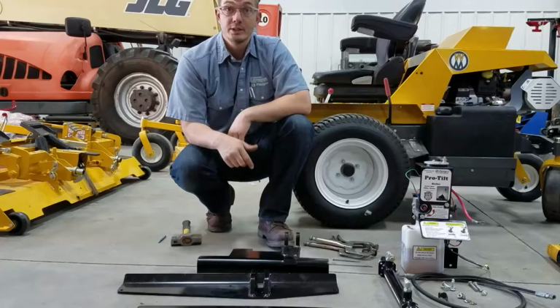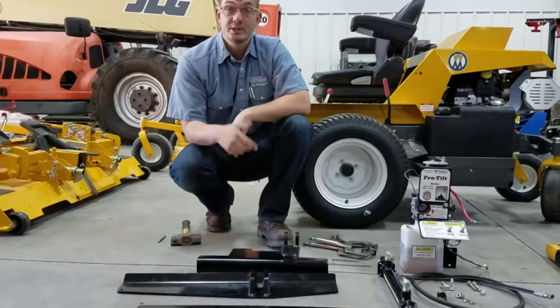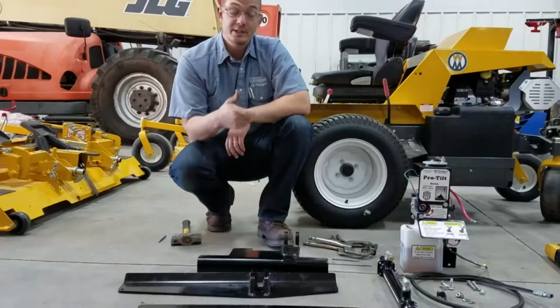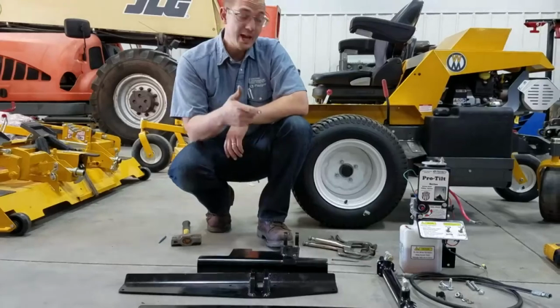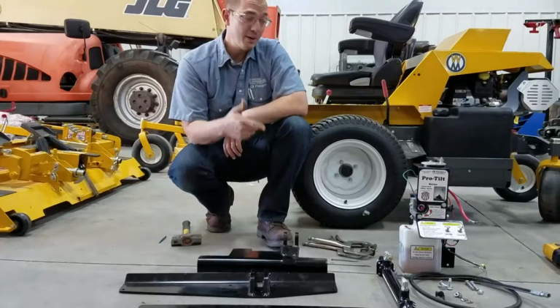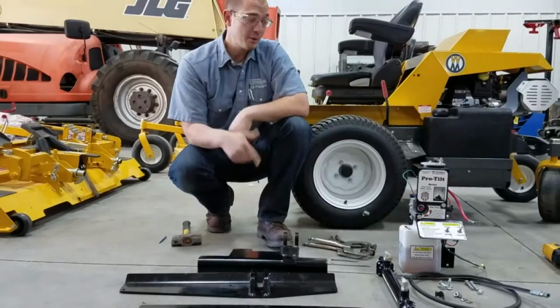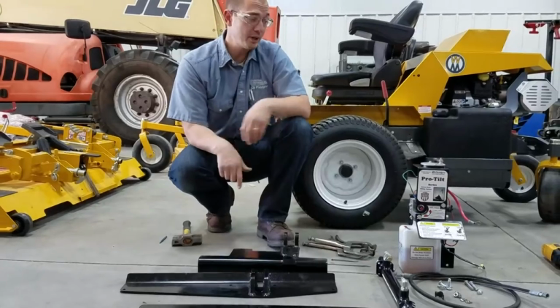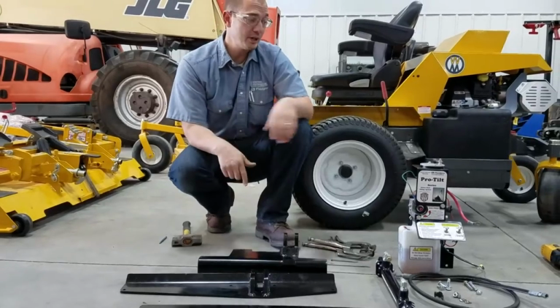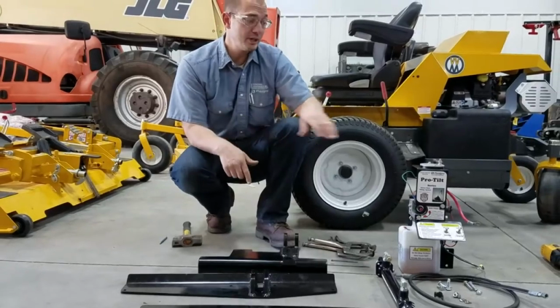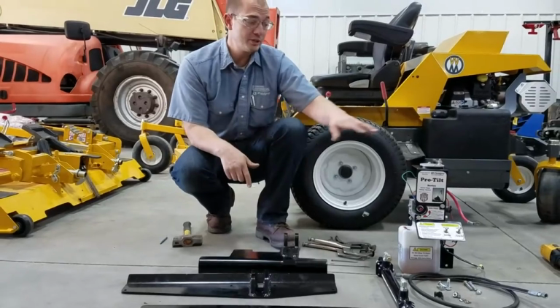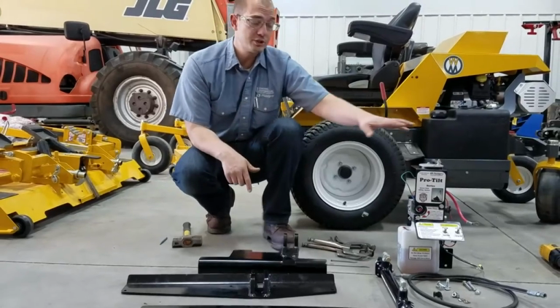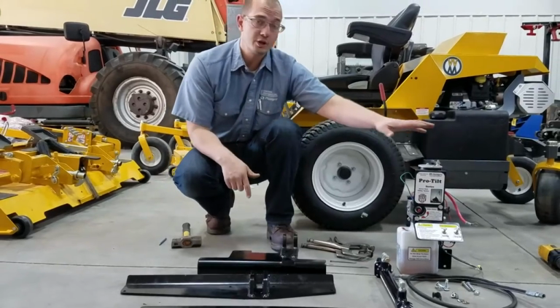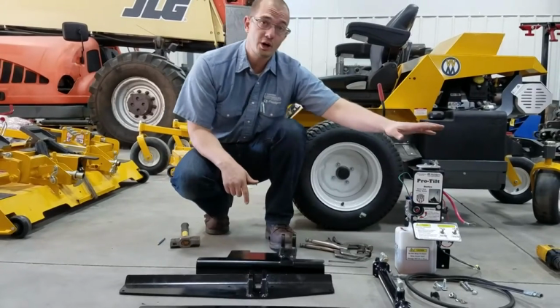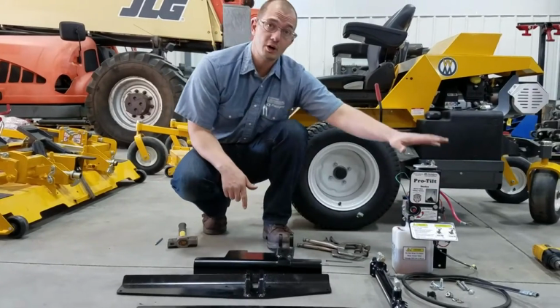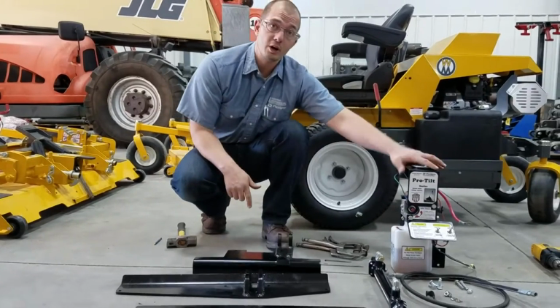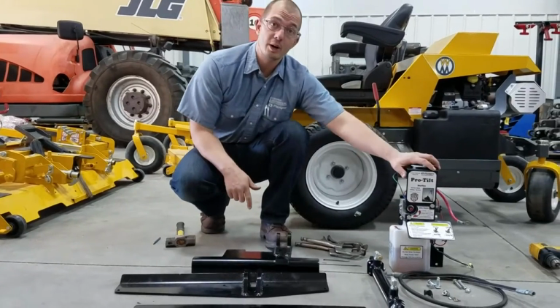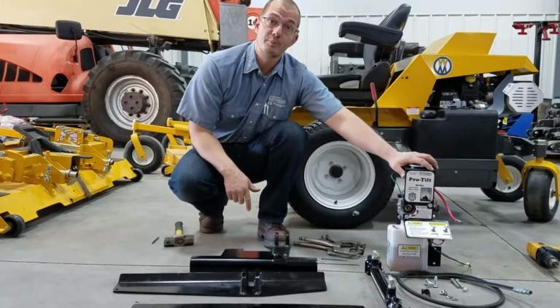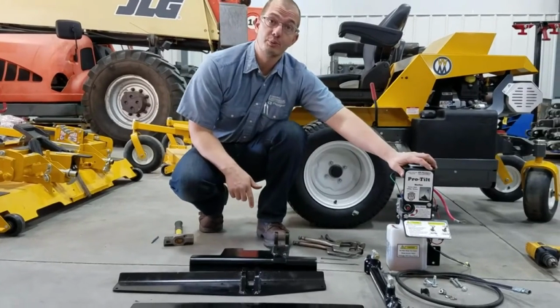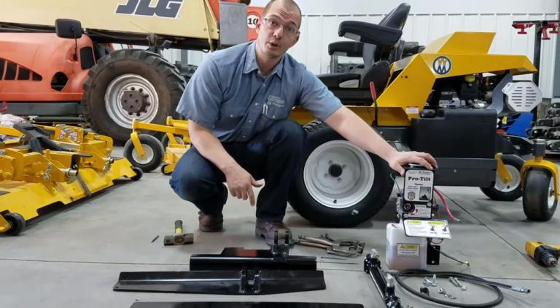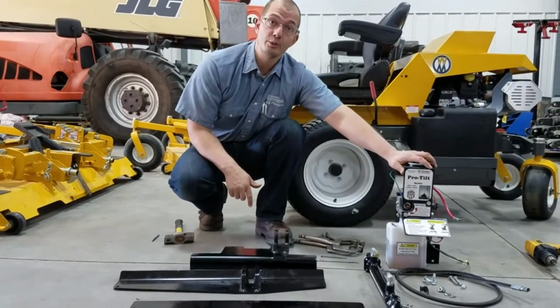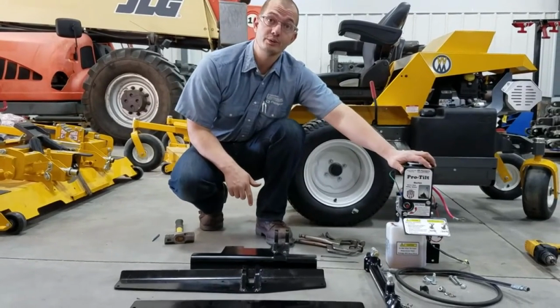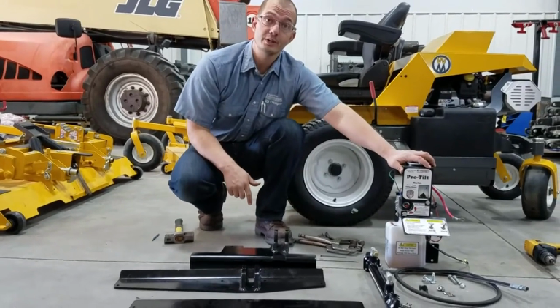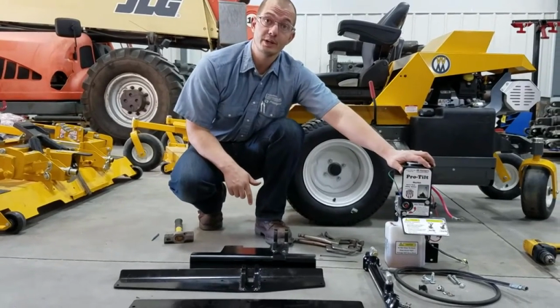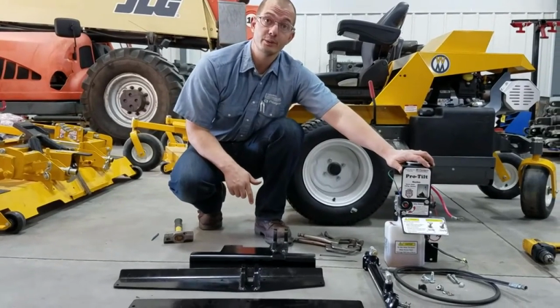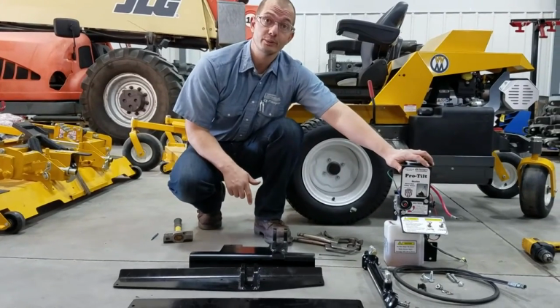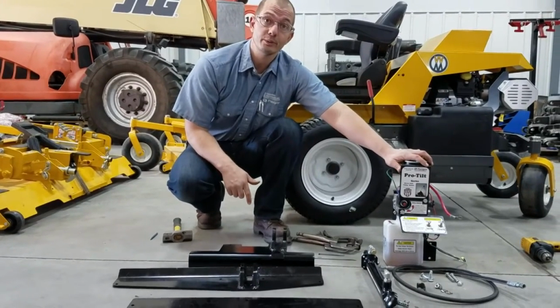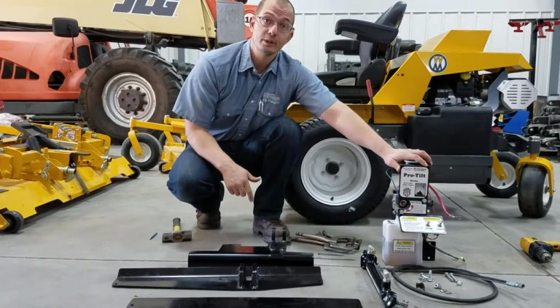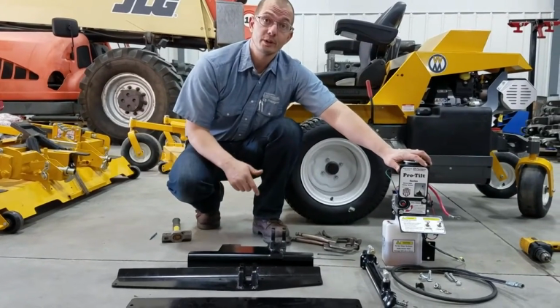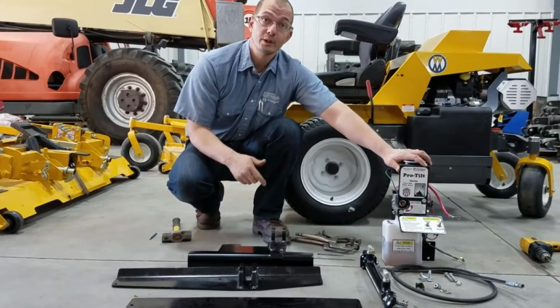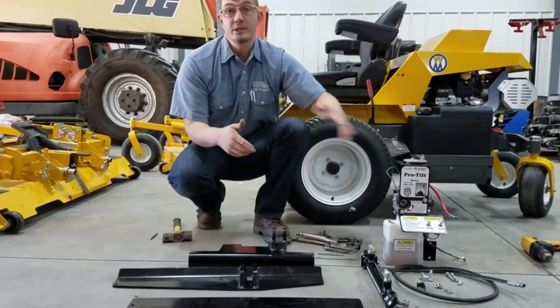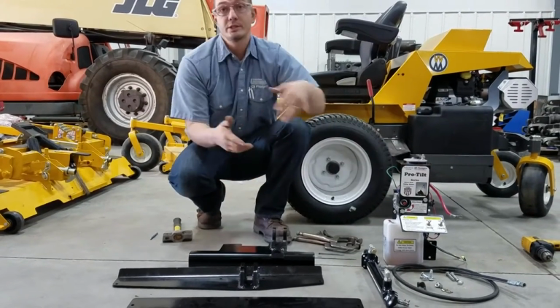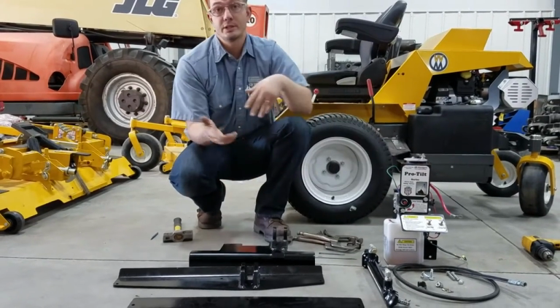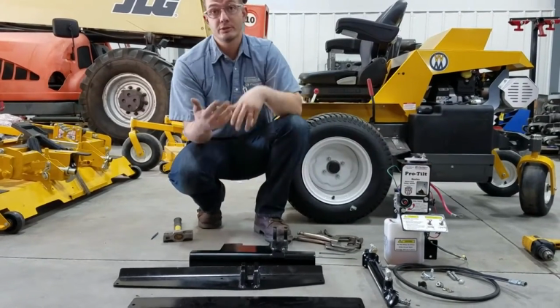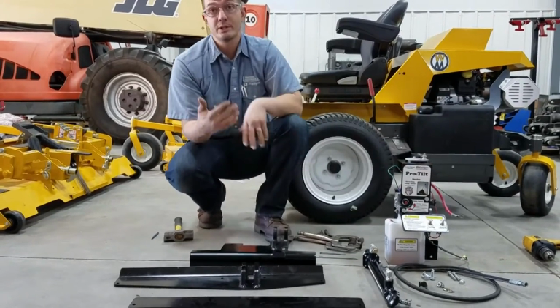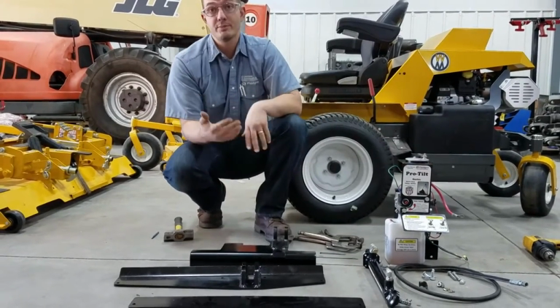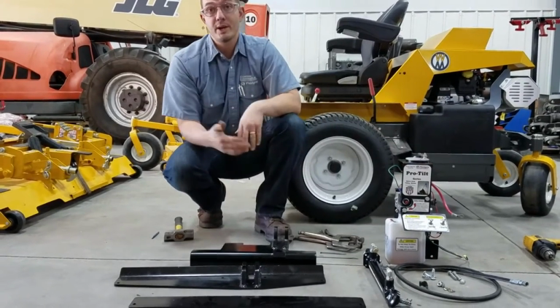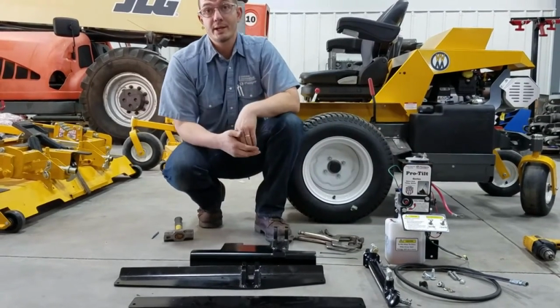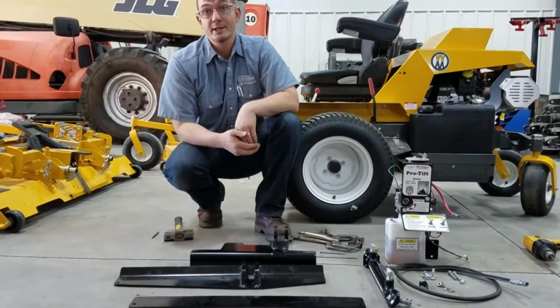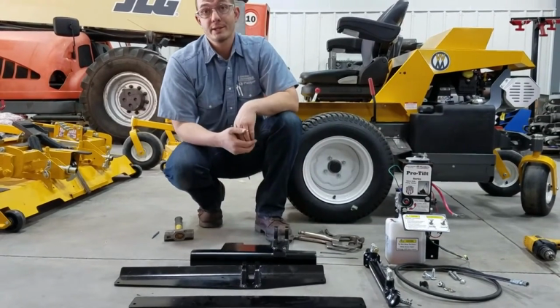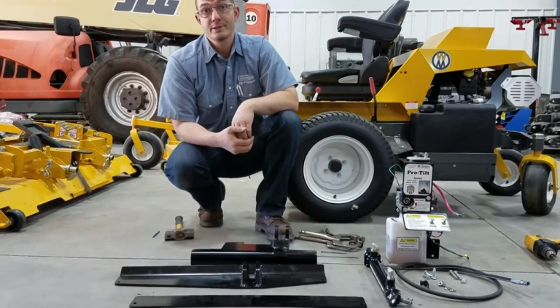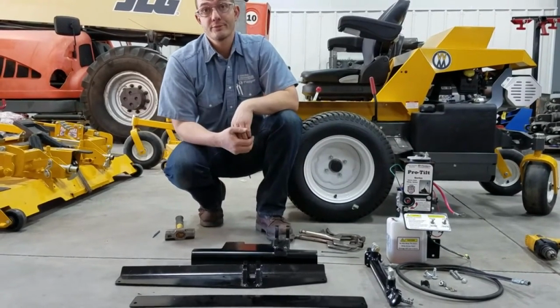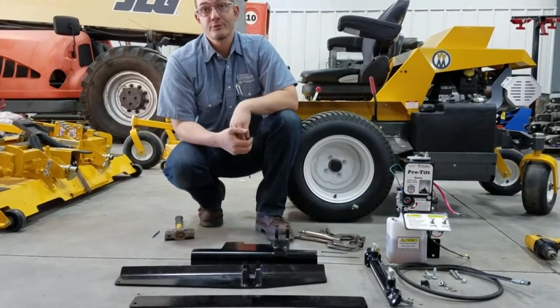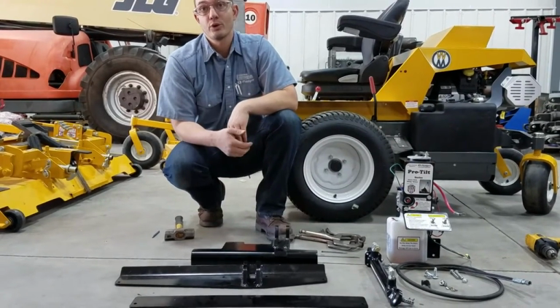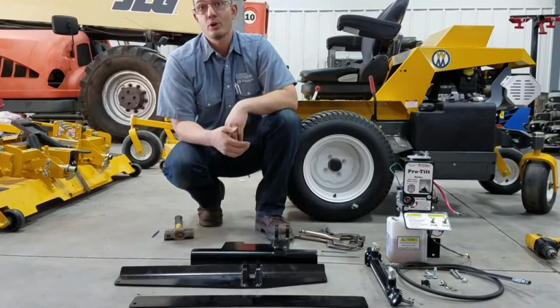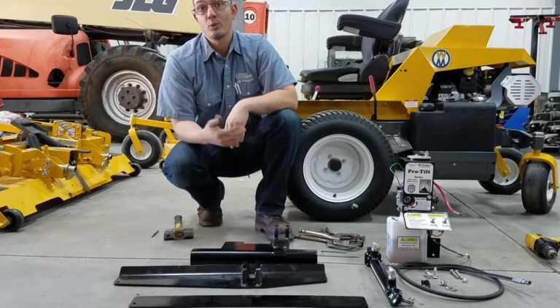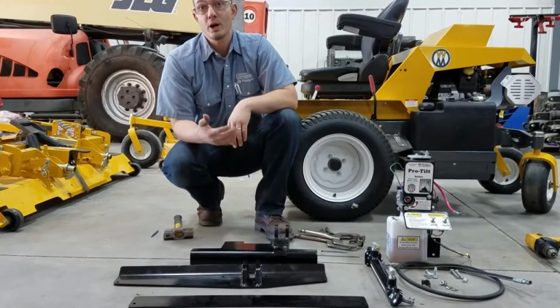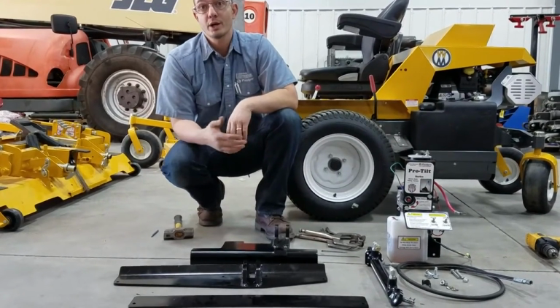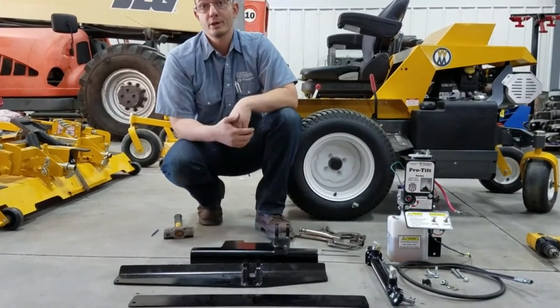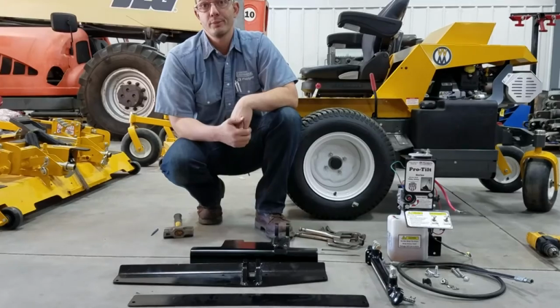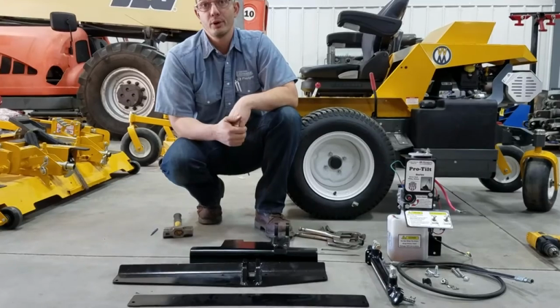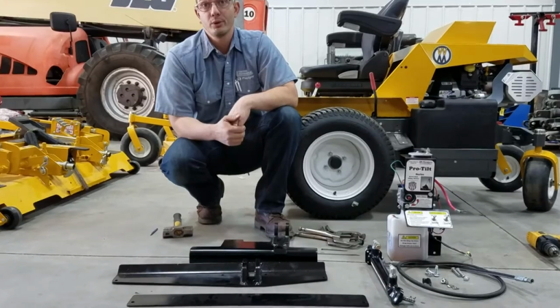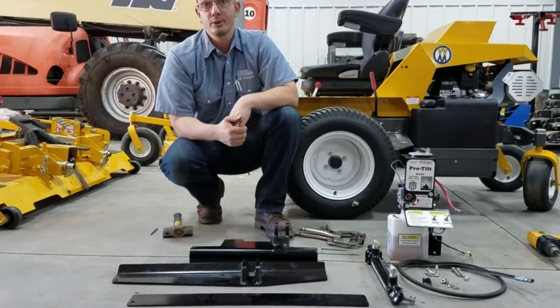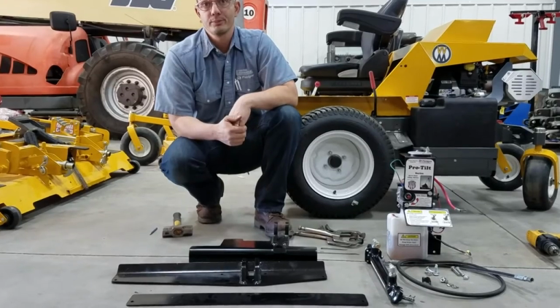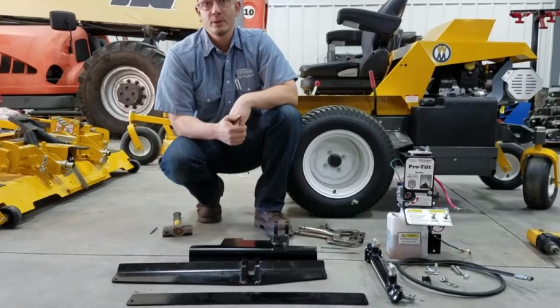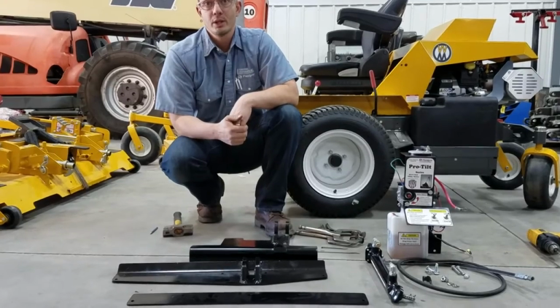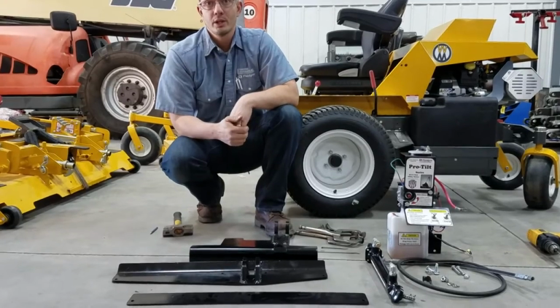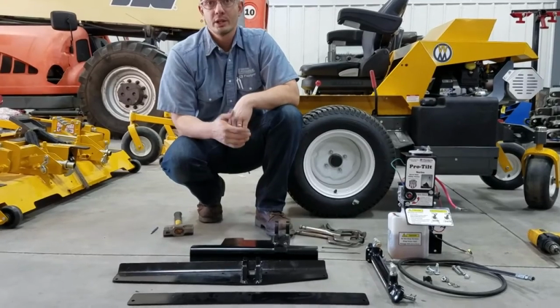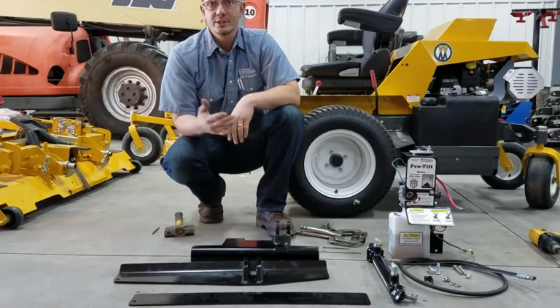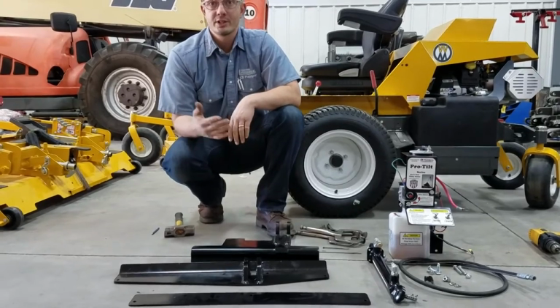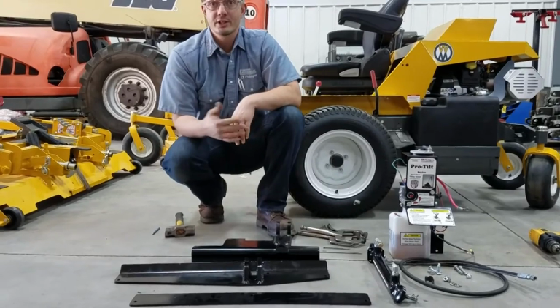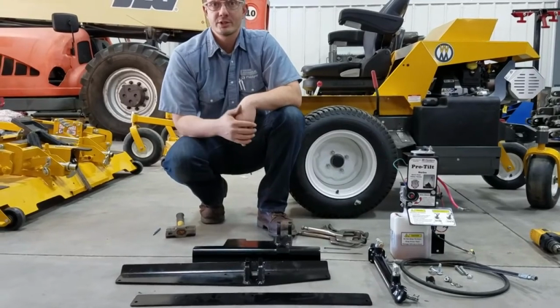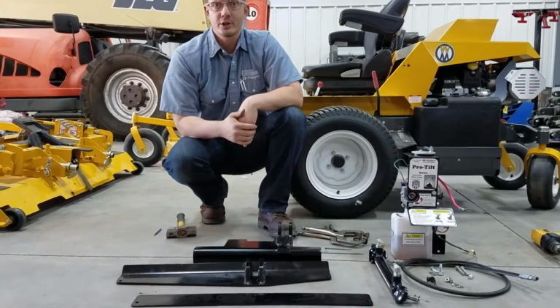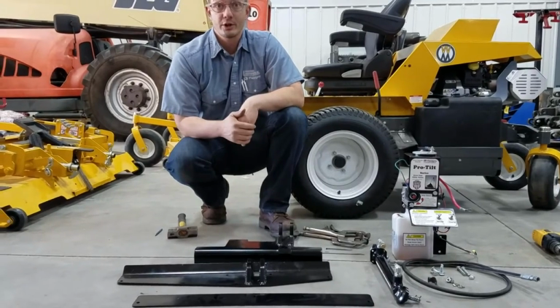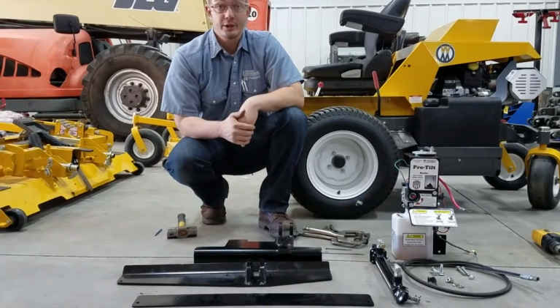Today we're going to install a ProTilt tilting mechanism for a walker mower. Let's get started.